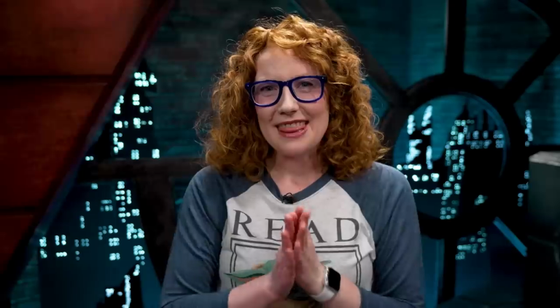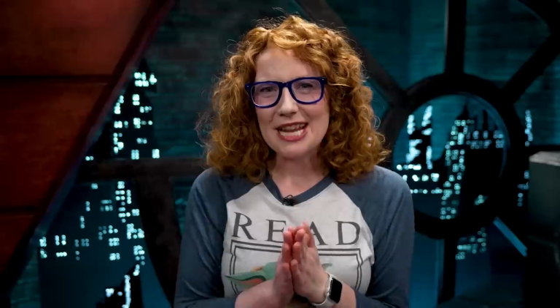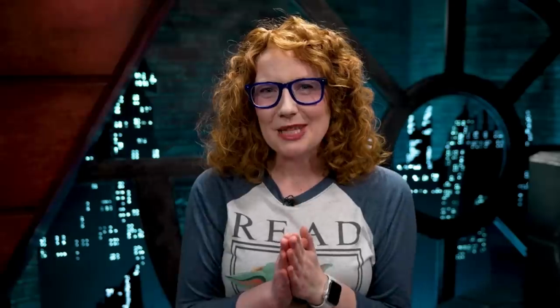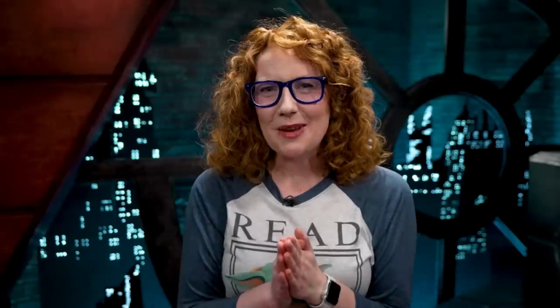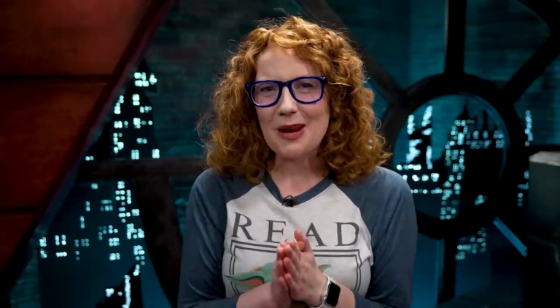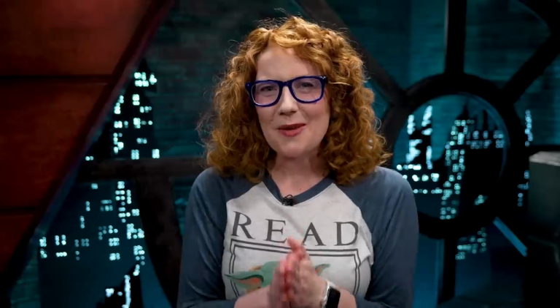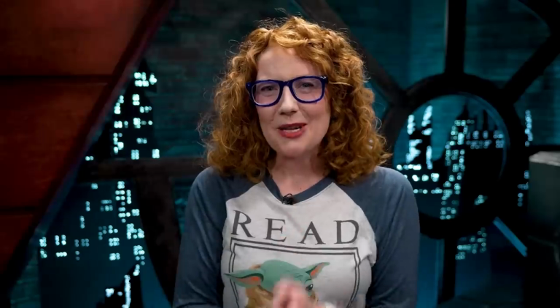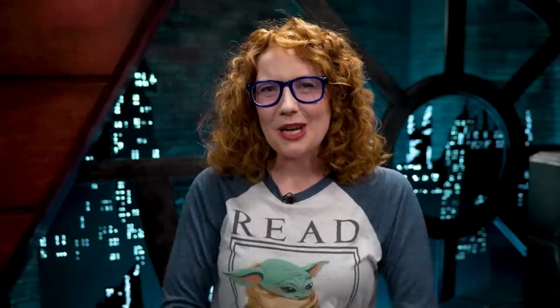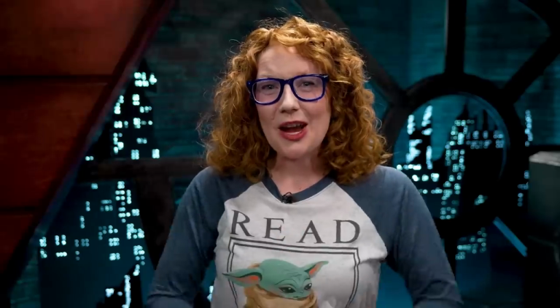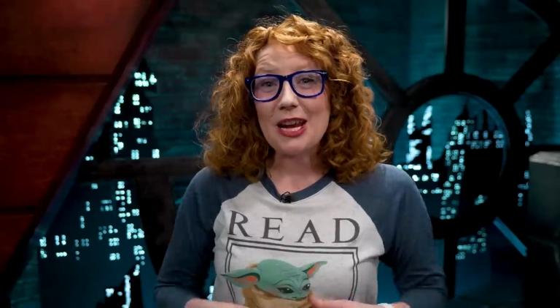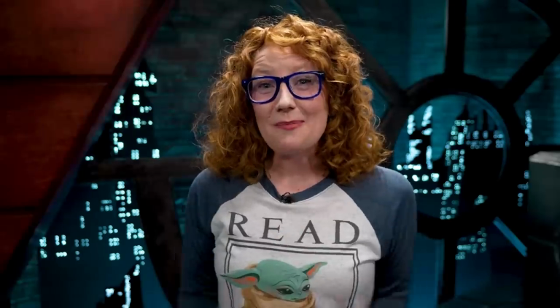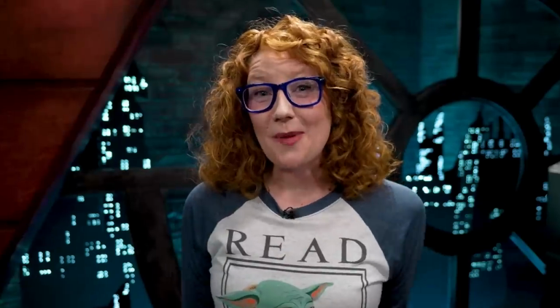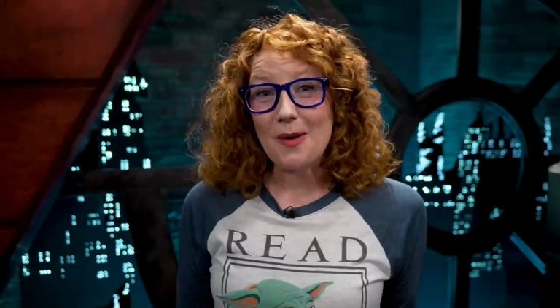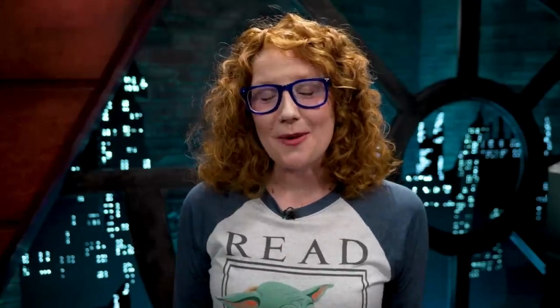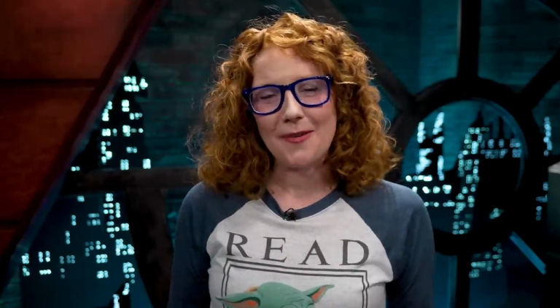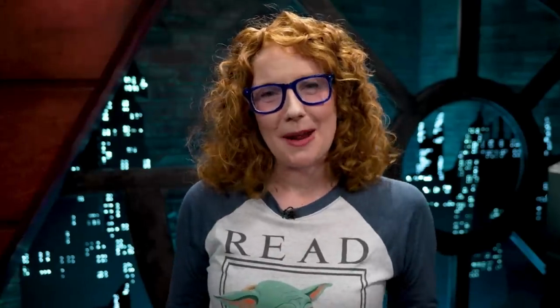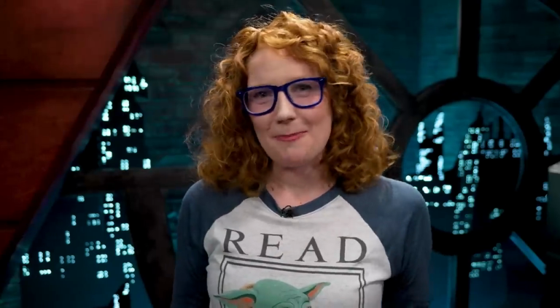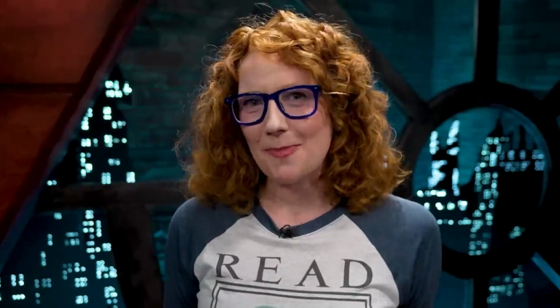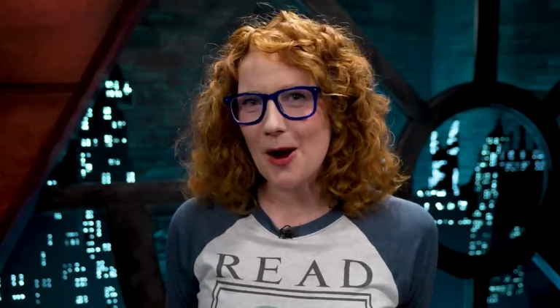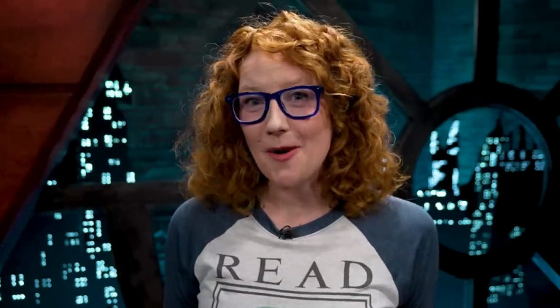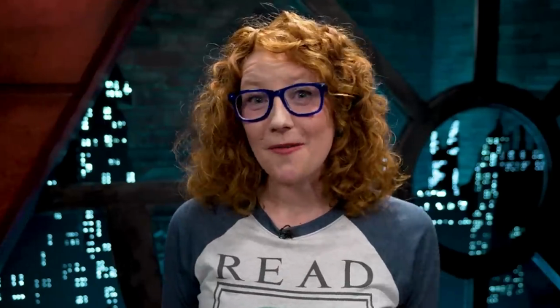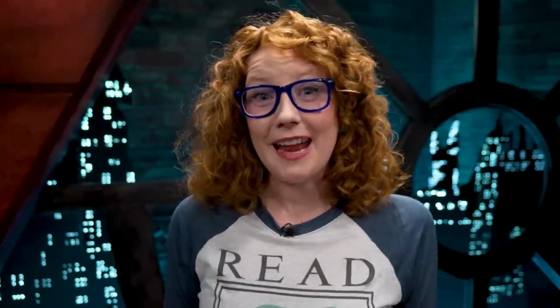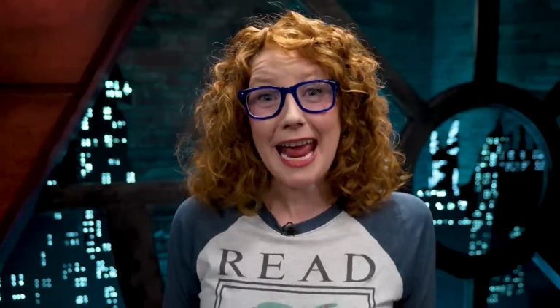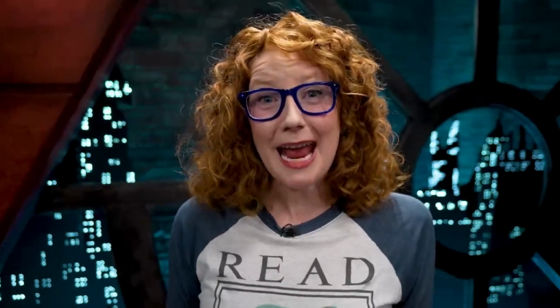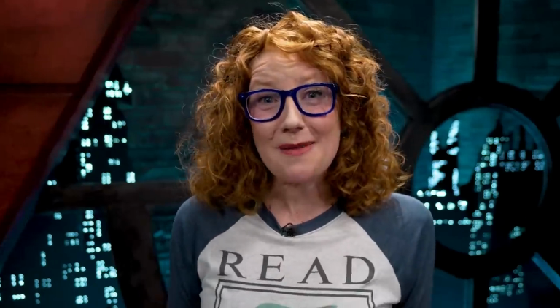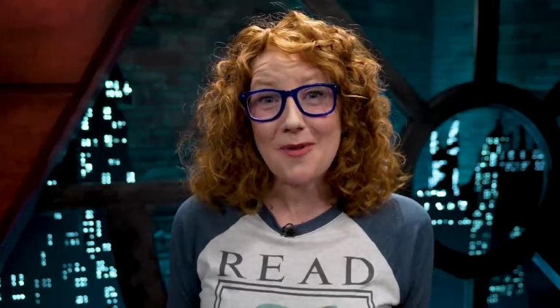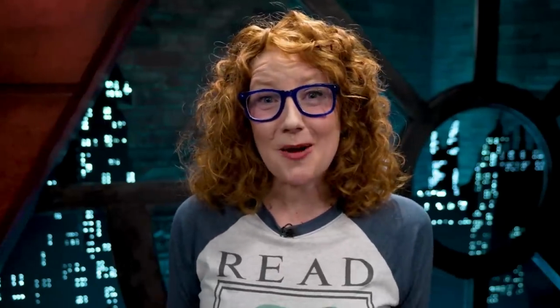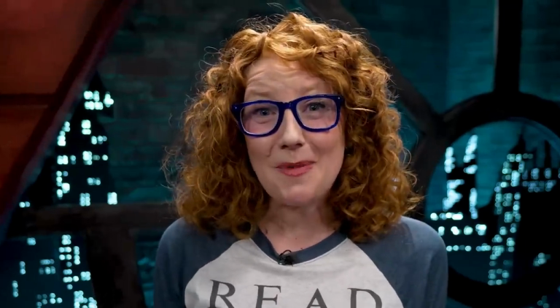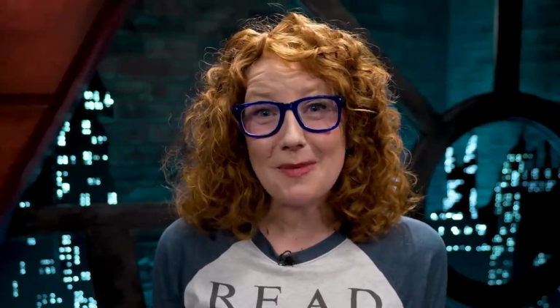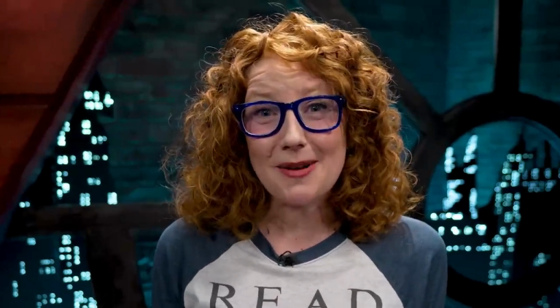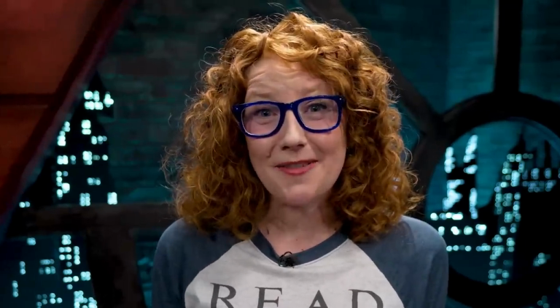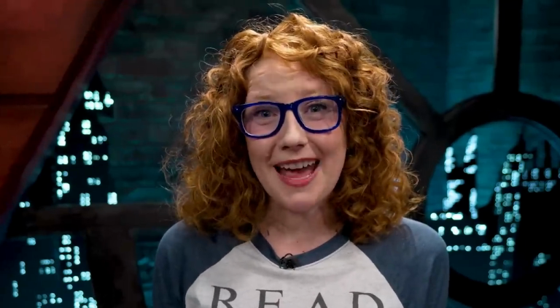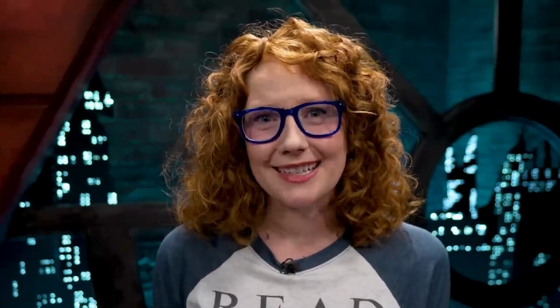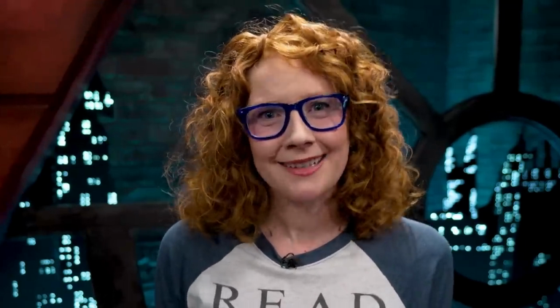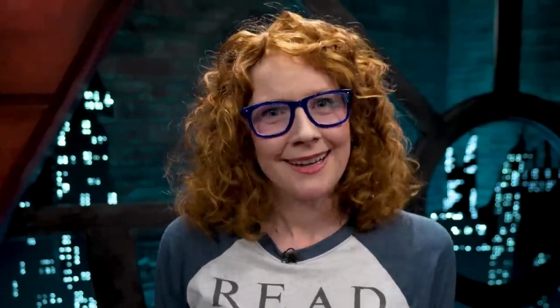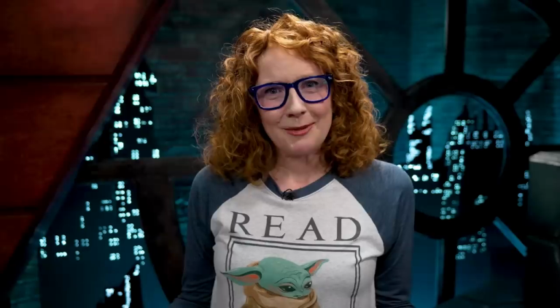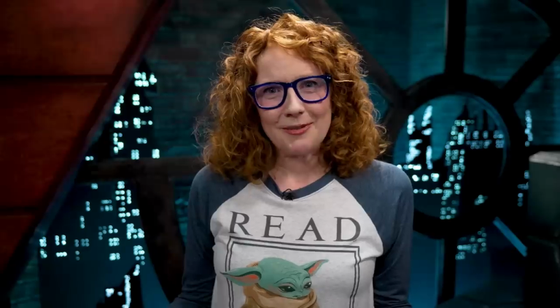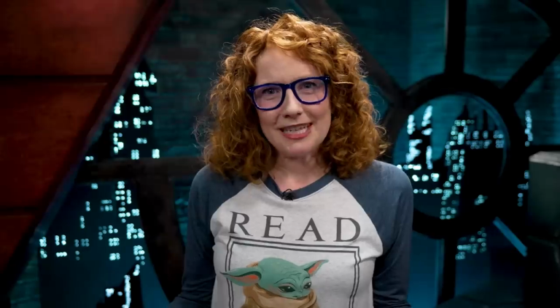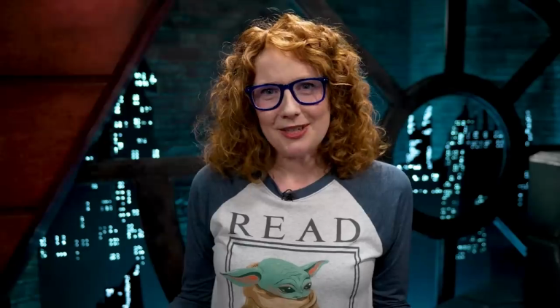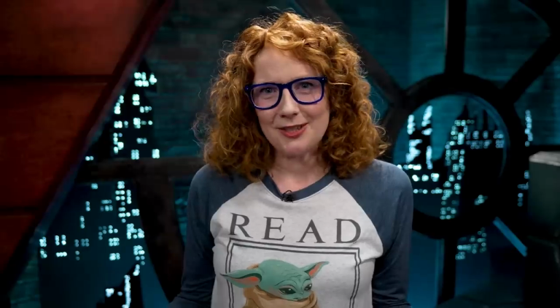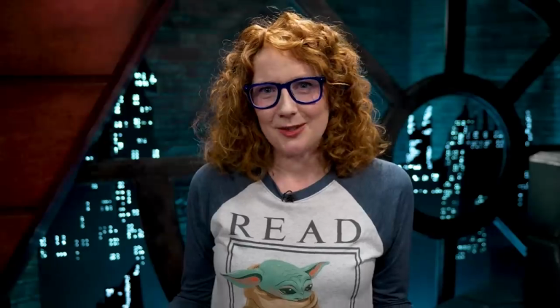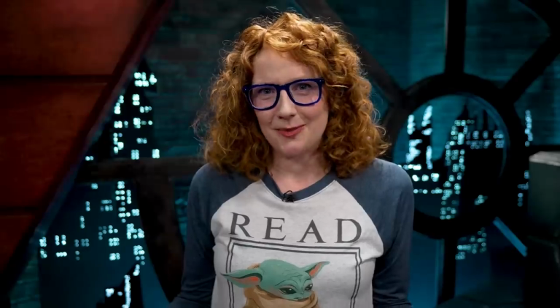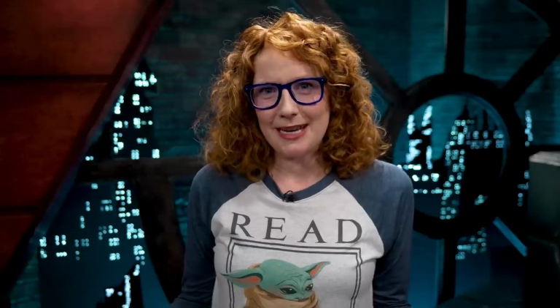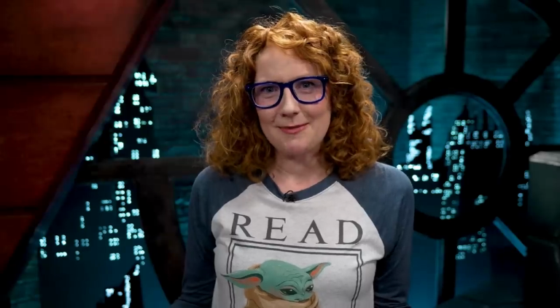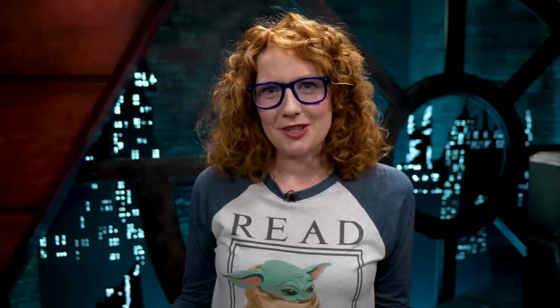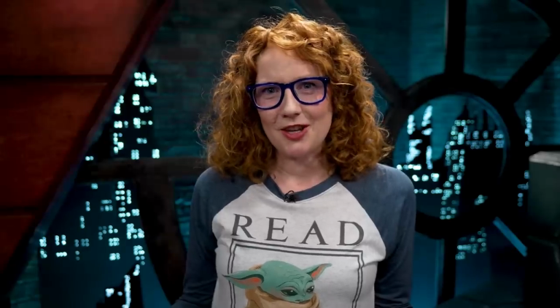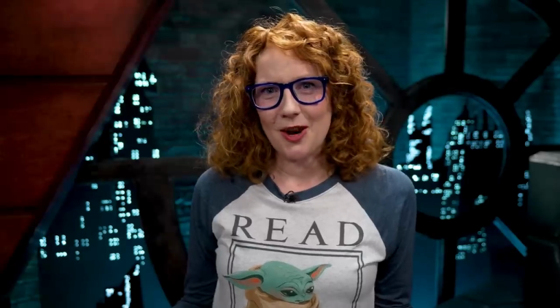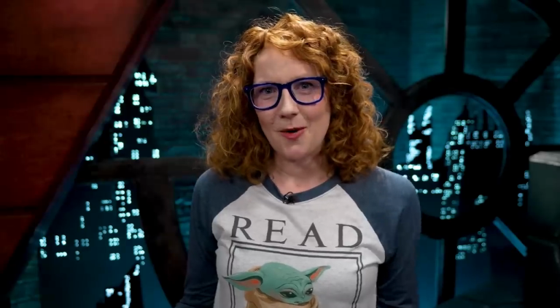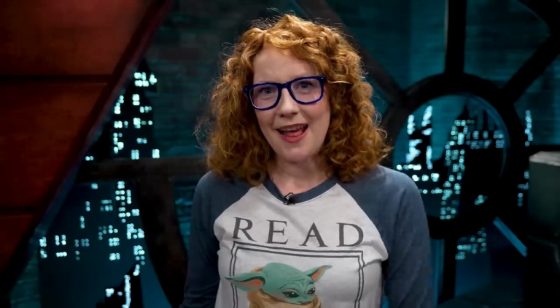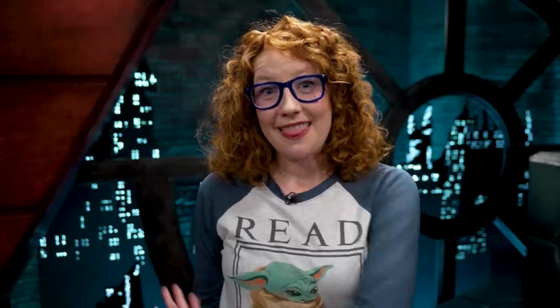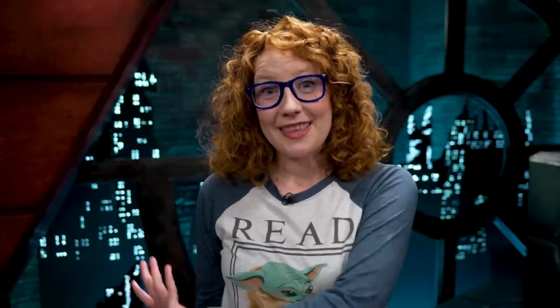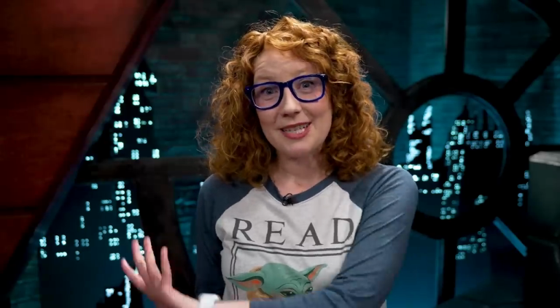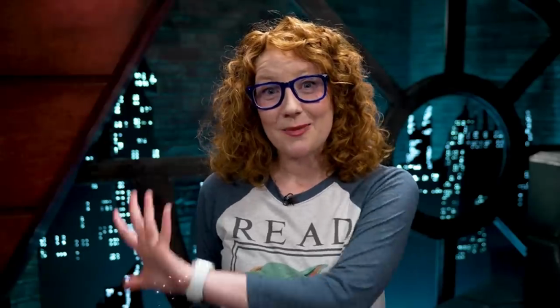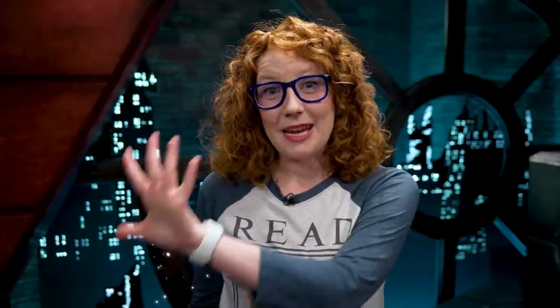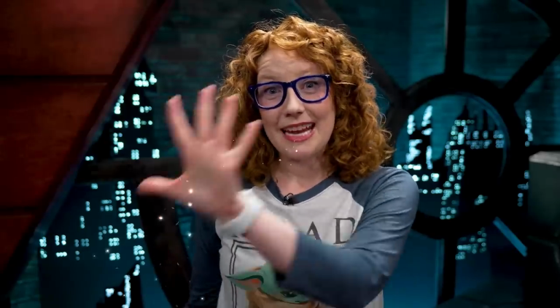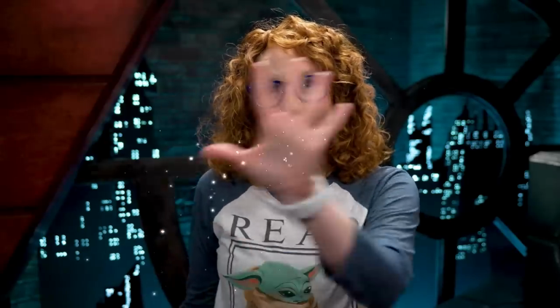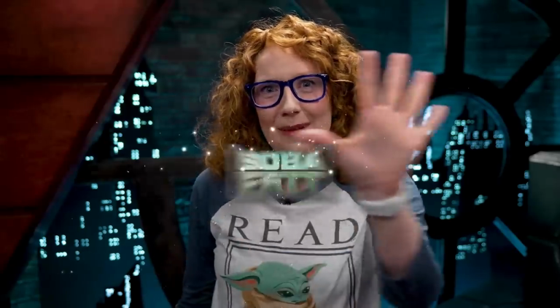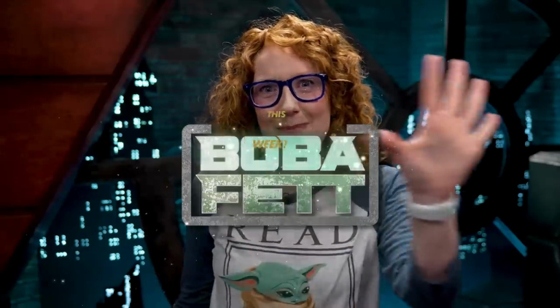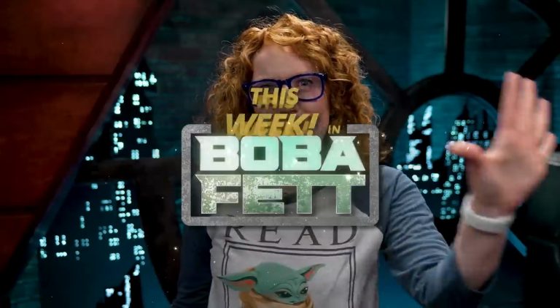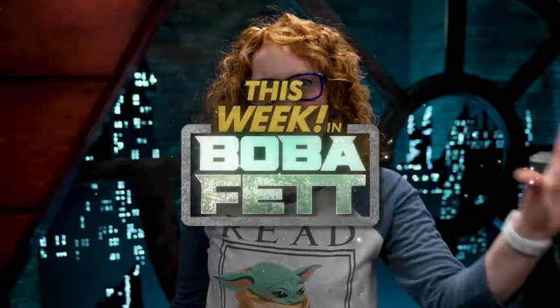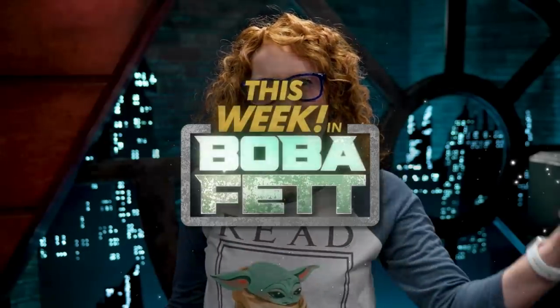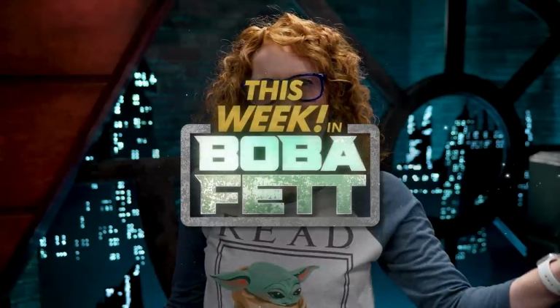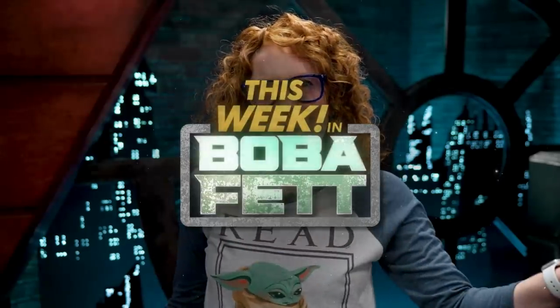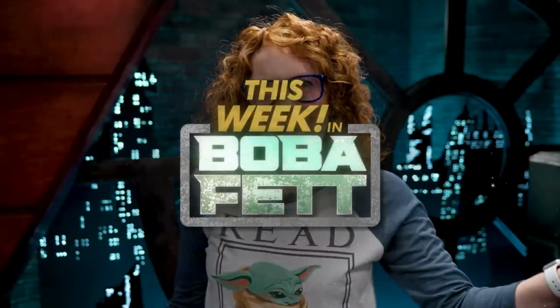This week, we're talking Boba Fett, Boba Fett, and more Boba Fett! We really should just rename the show 'This Week in Boba Fett.'